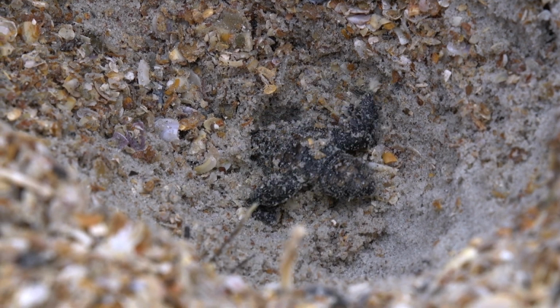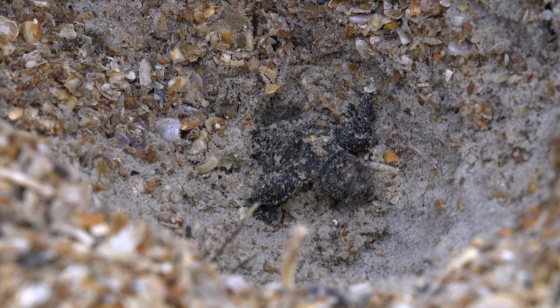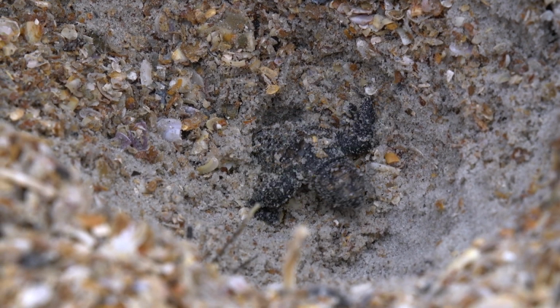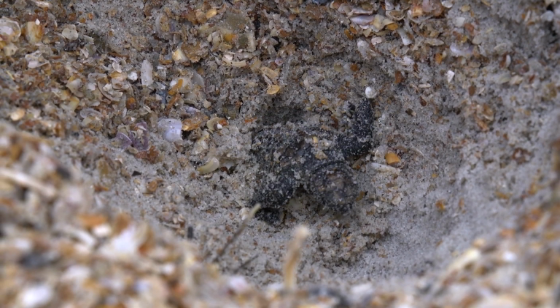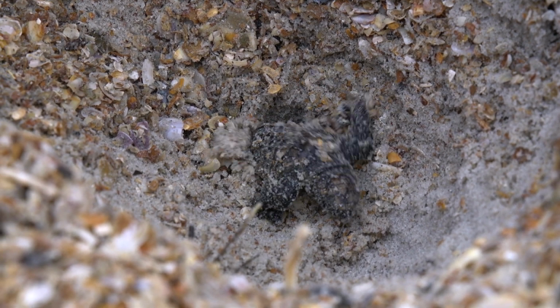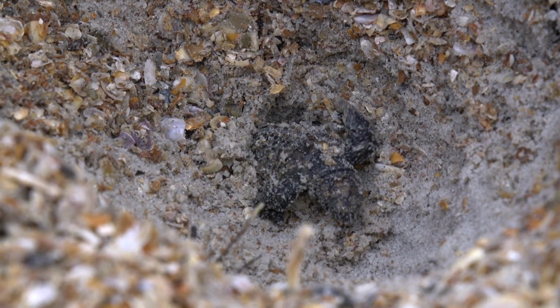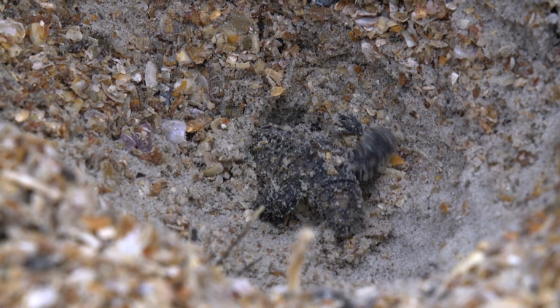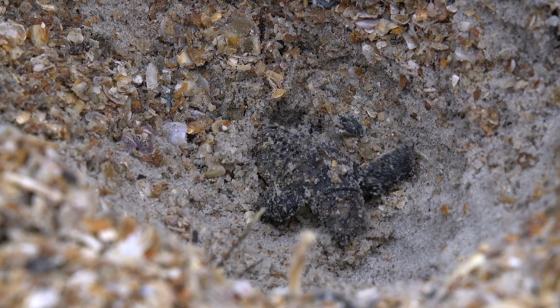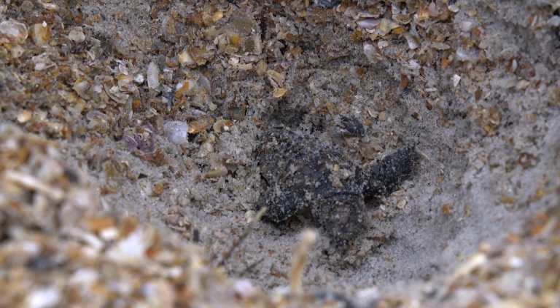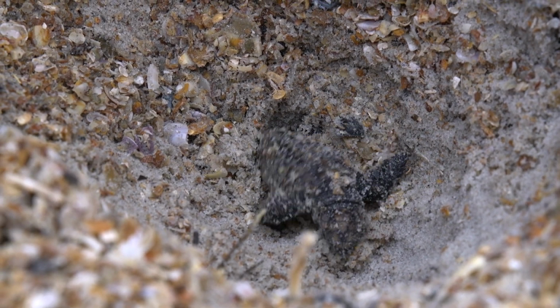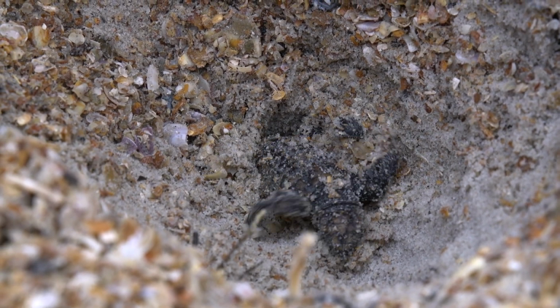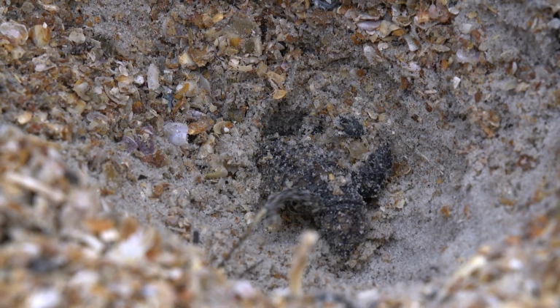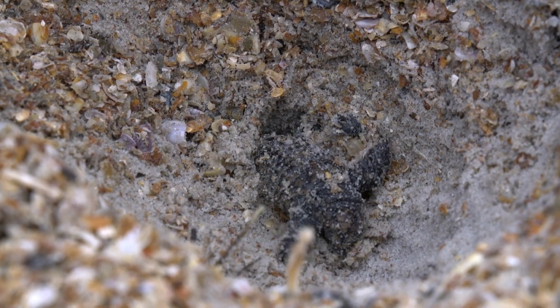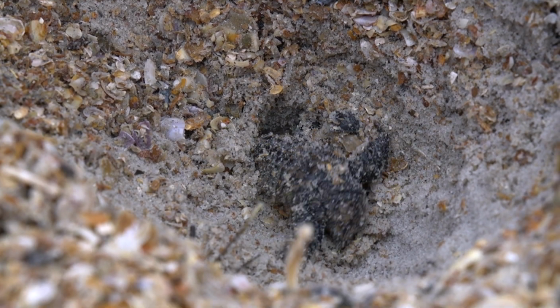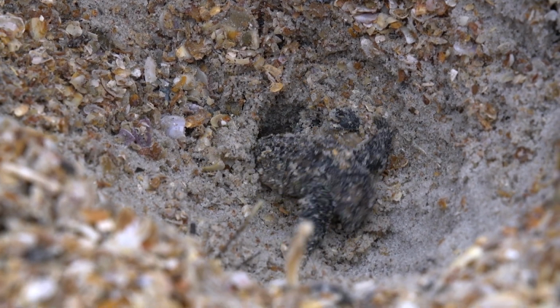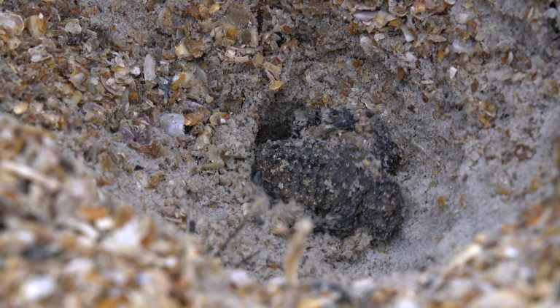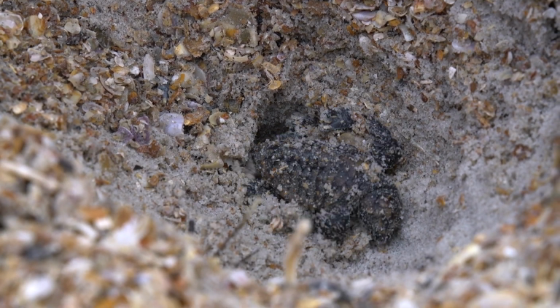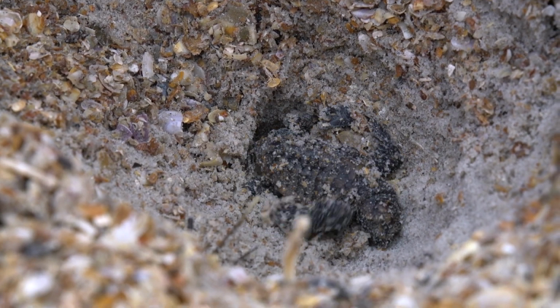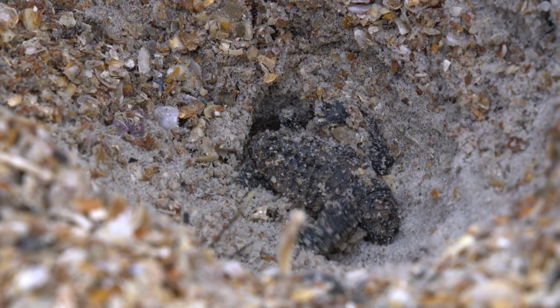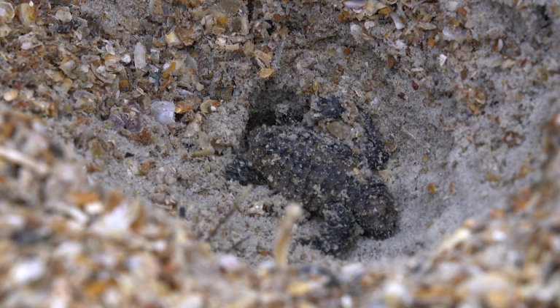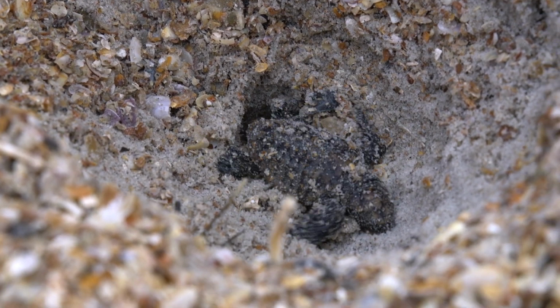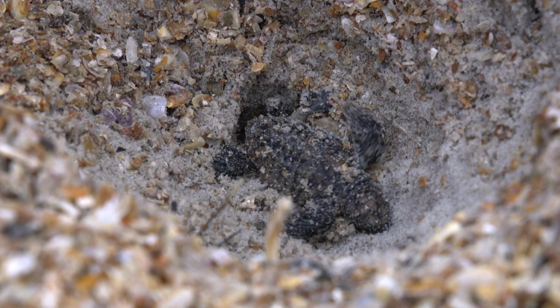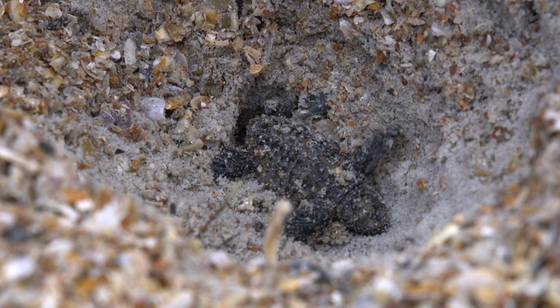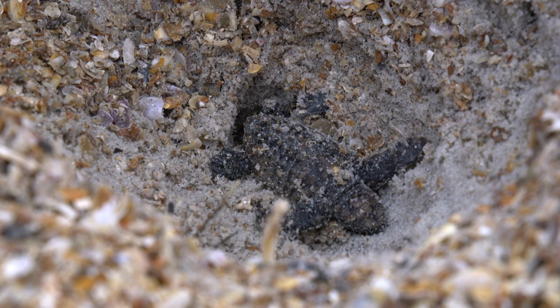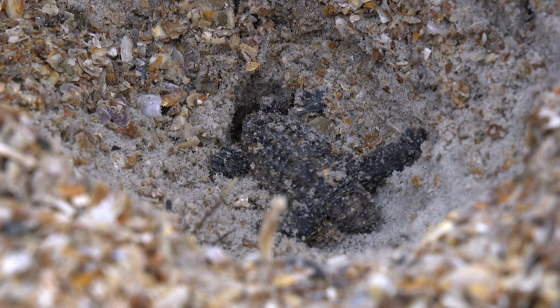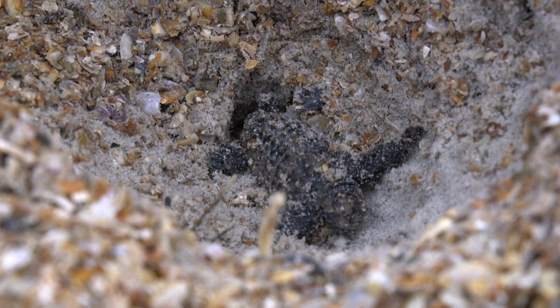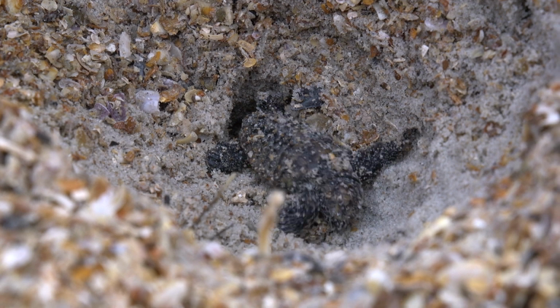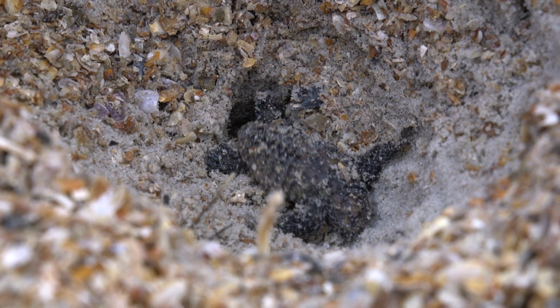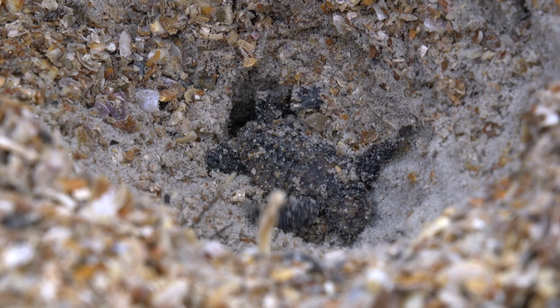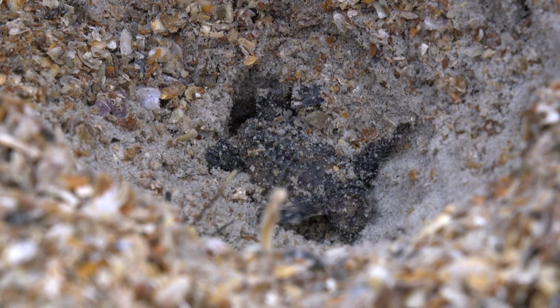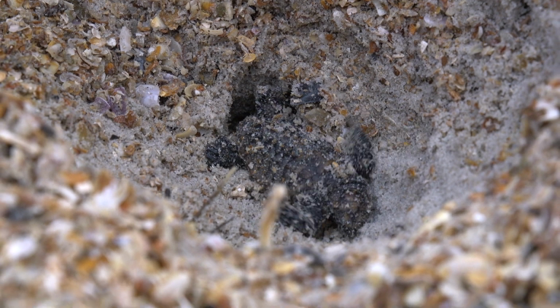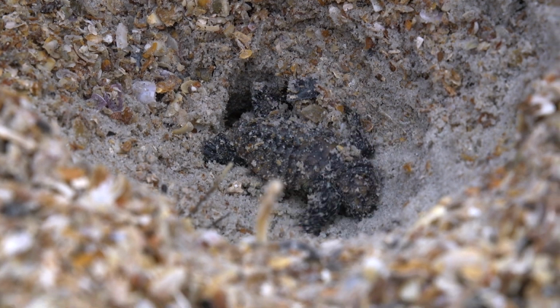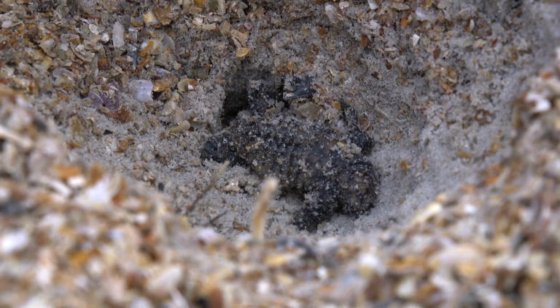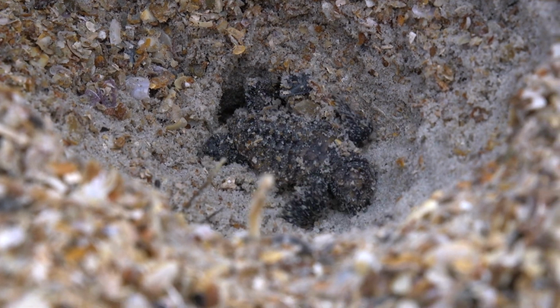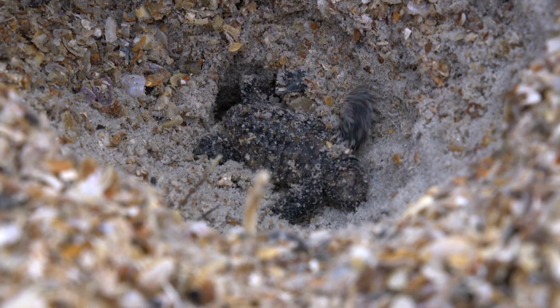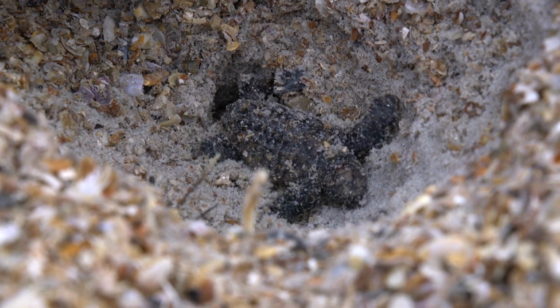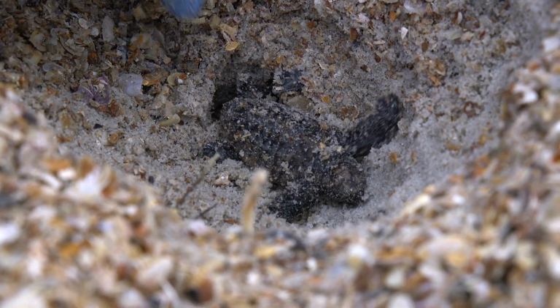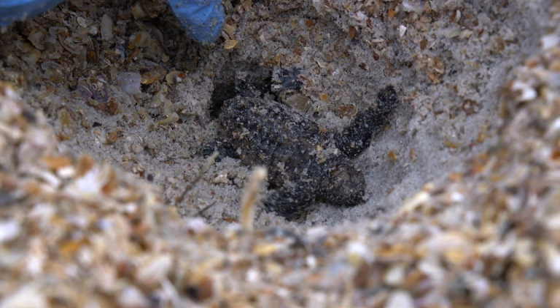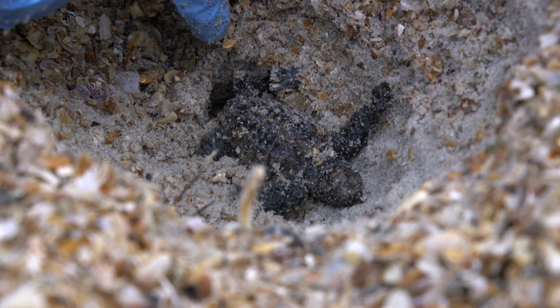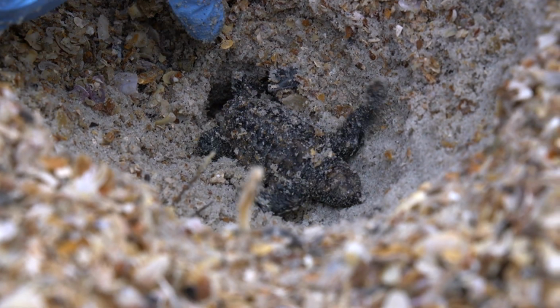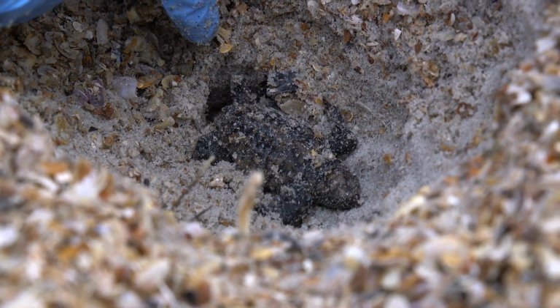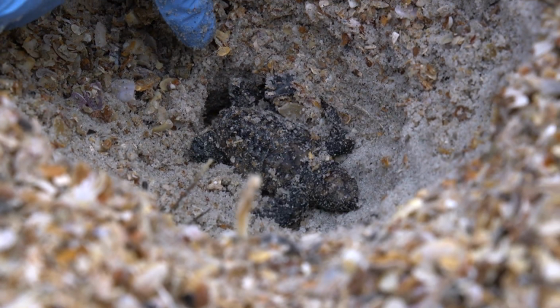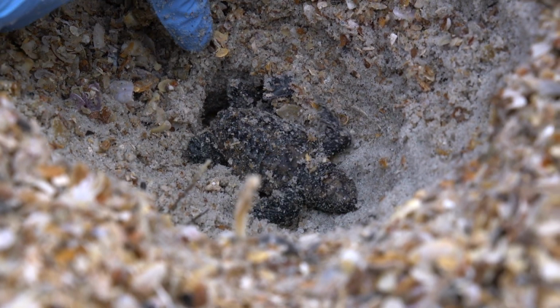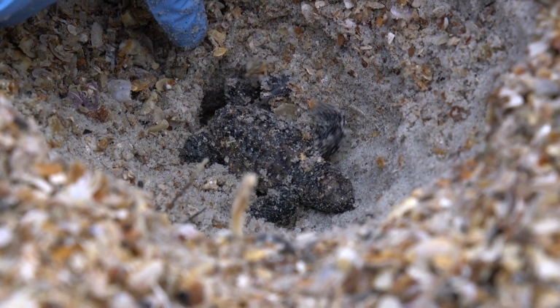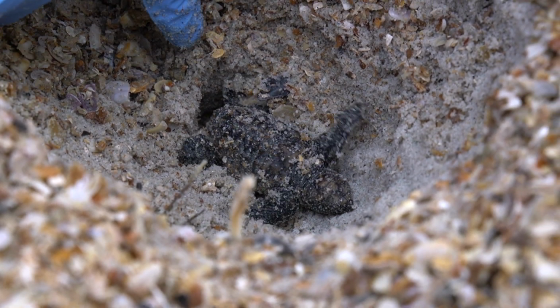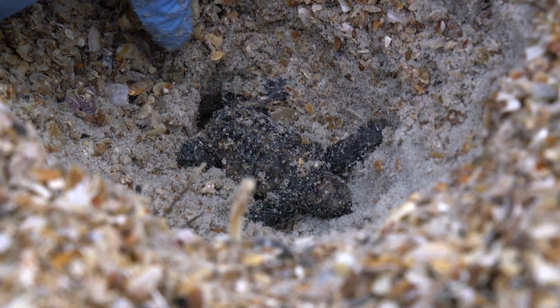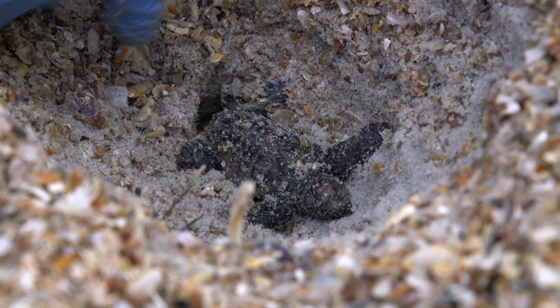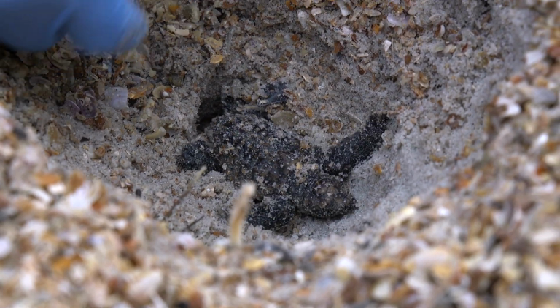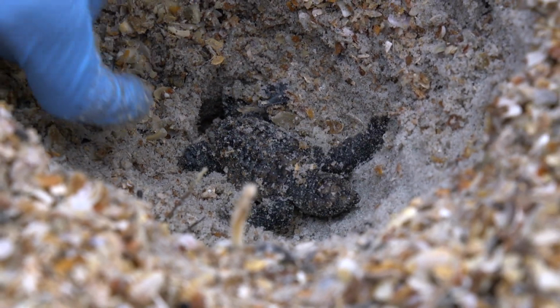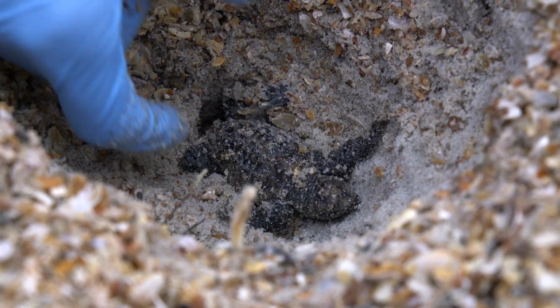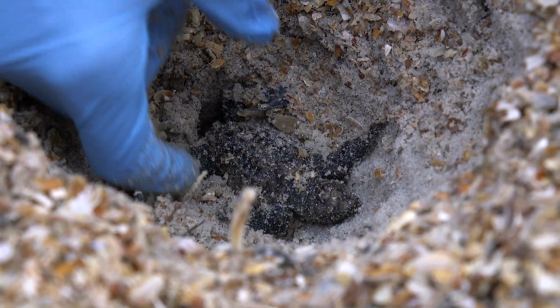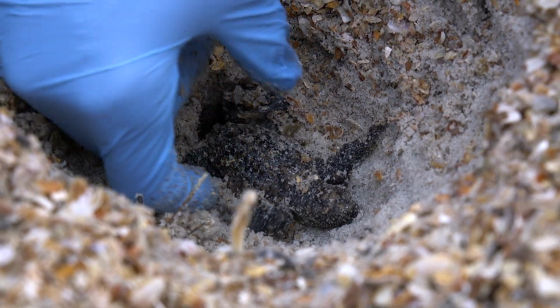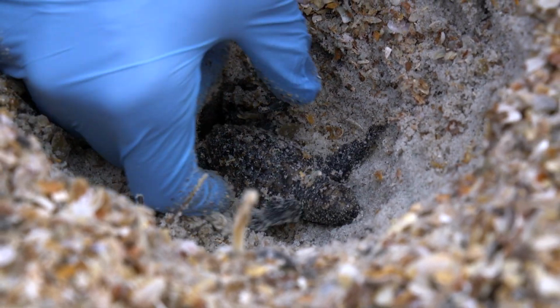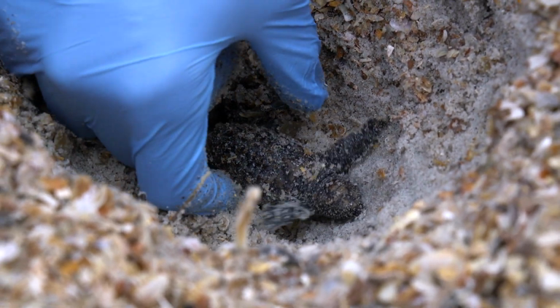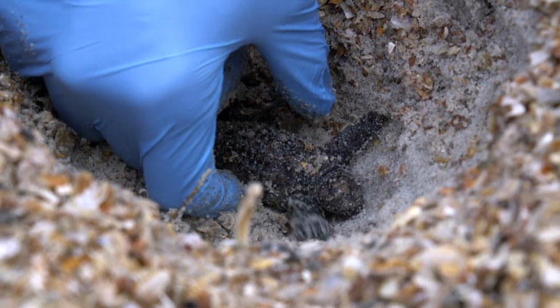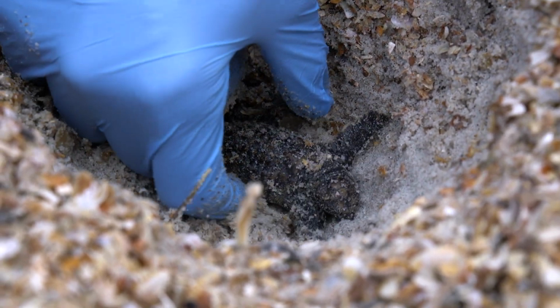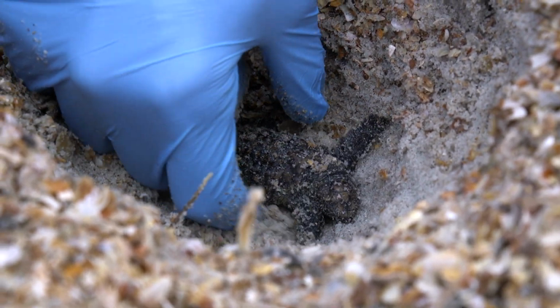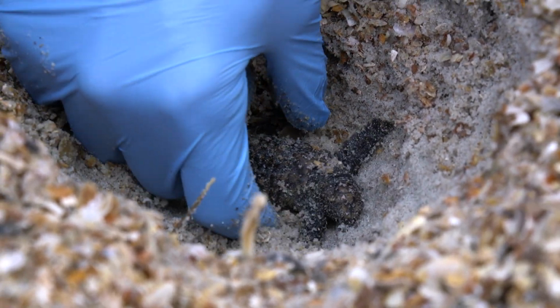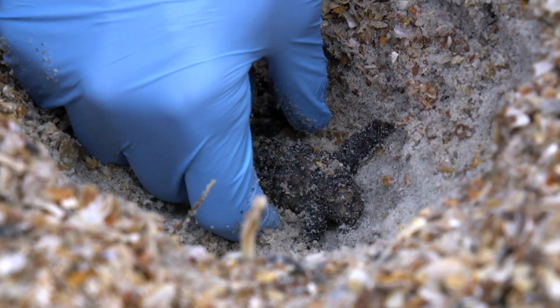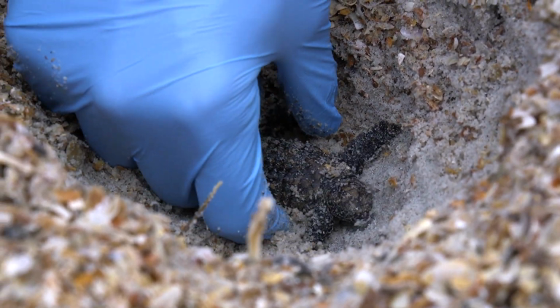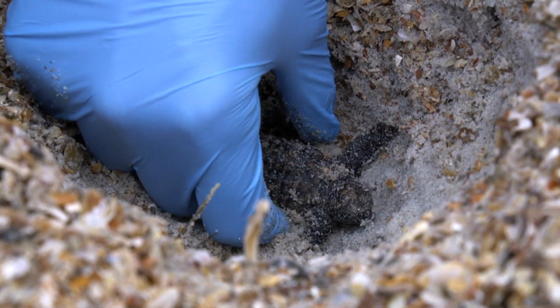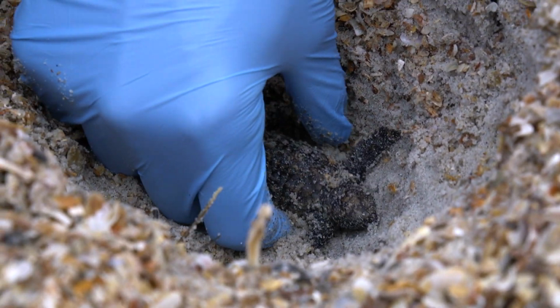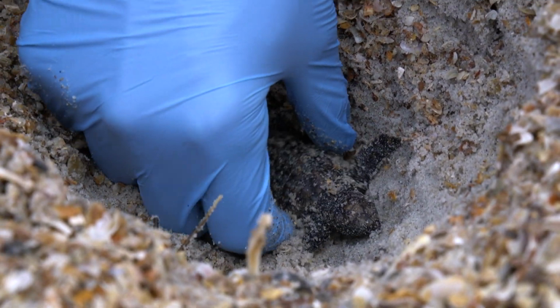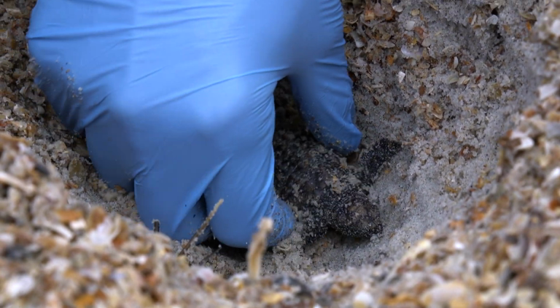He's so cute. I see there's another hatchling. This one I'm going to put in the bucket.